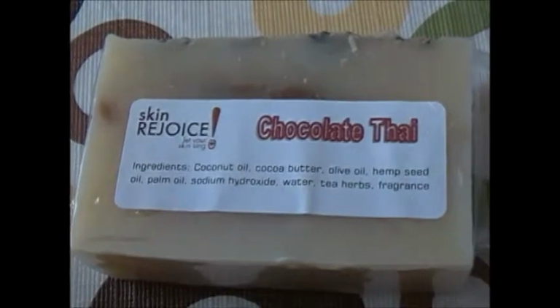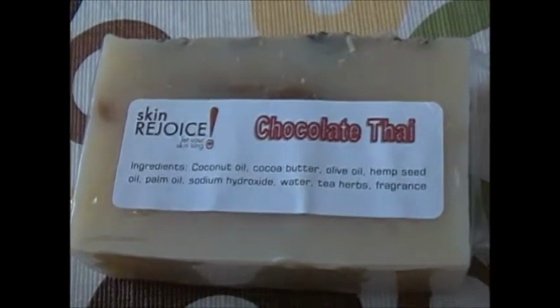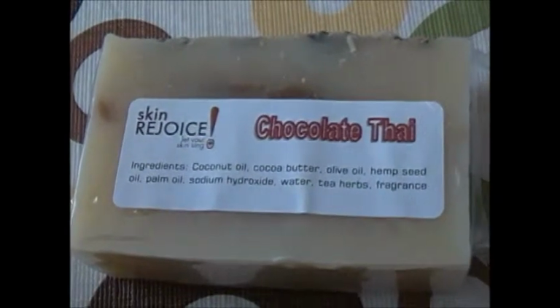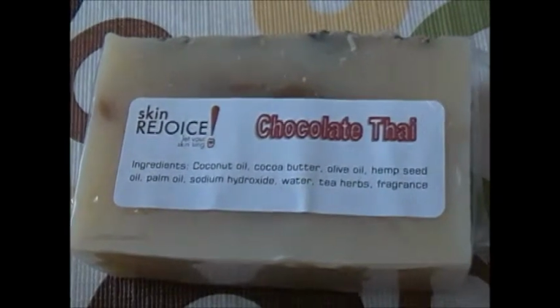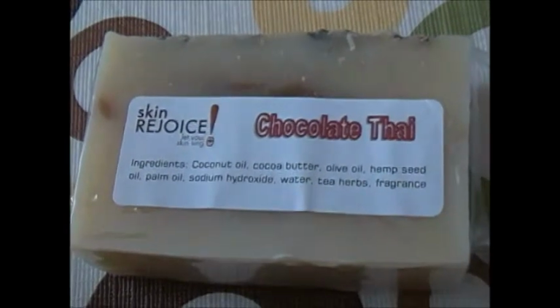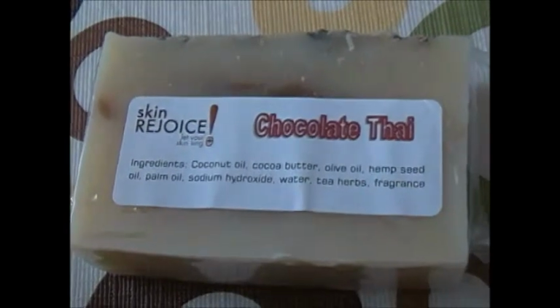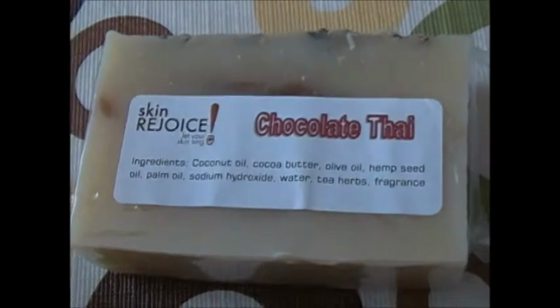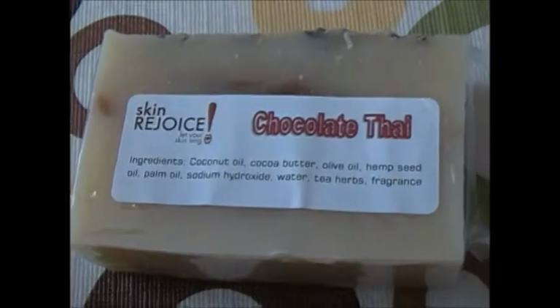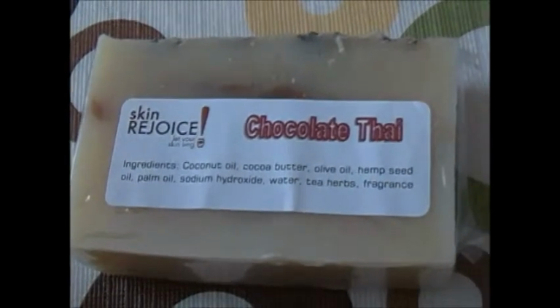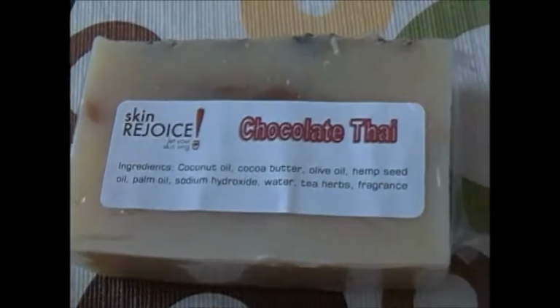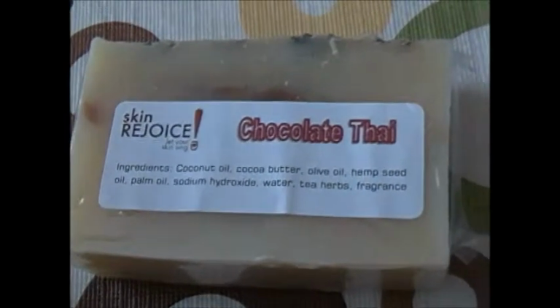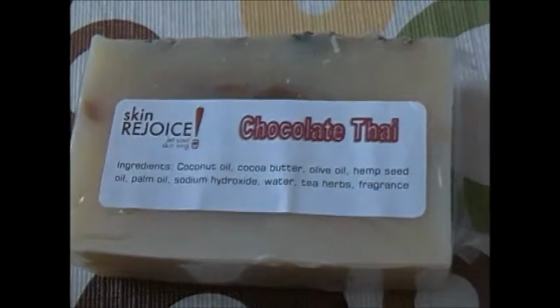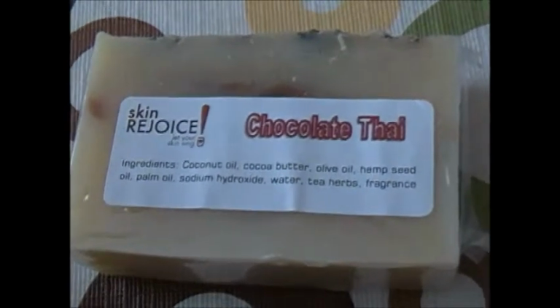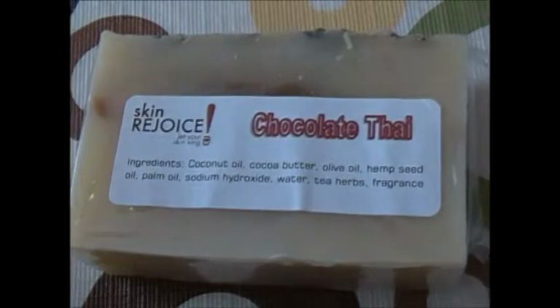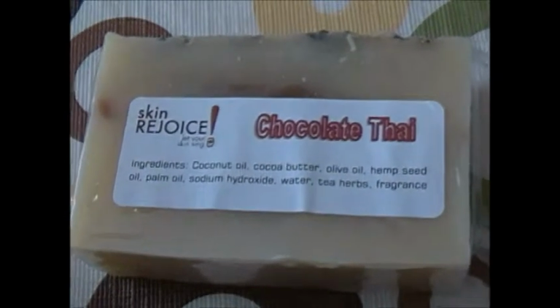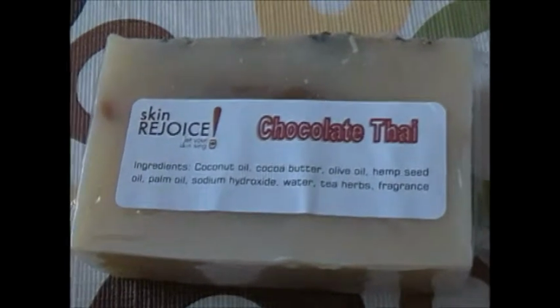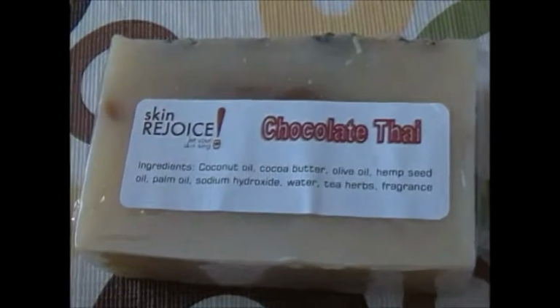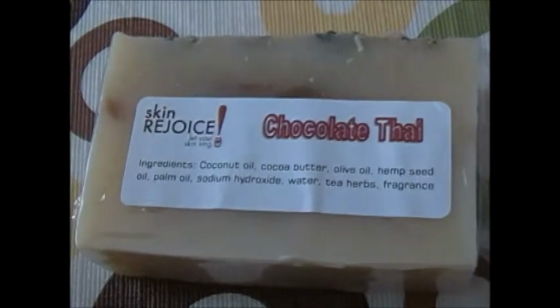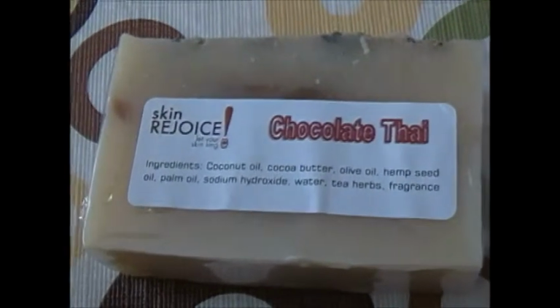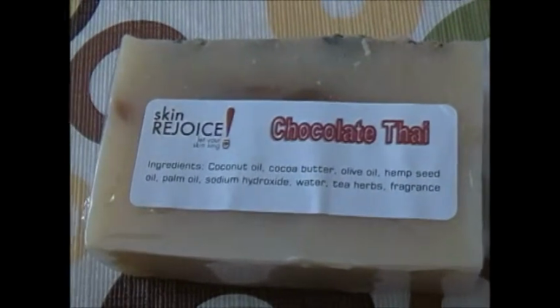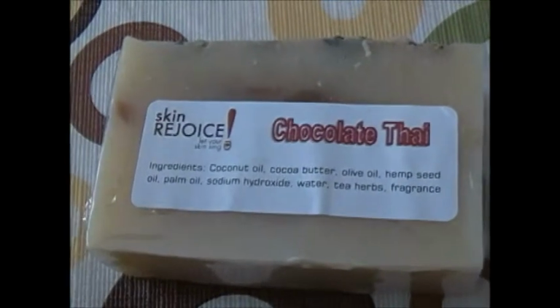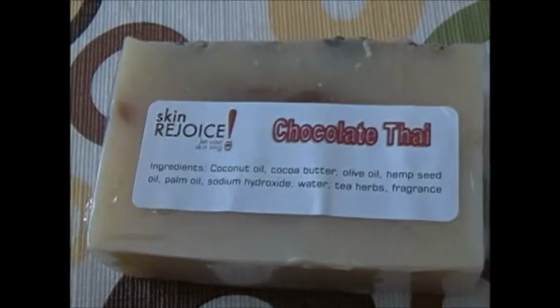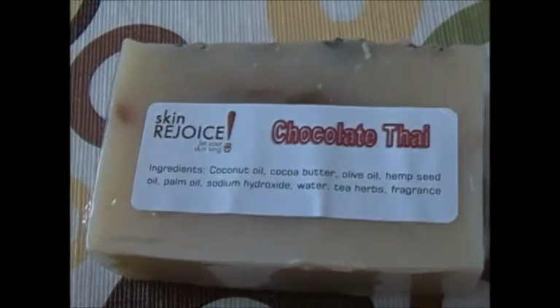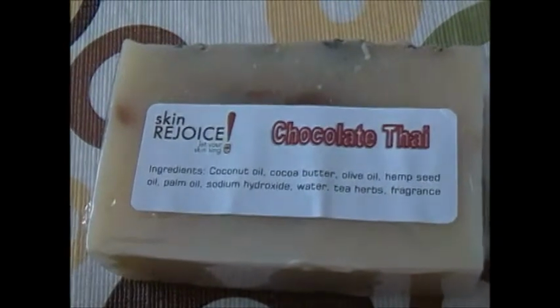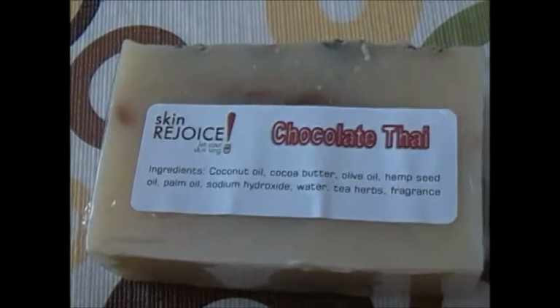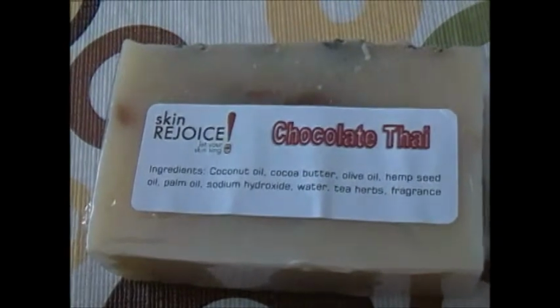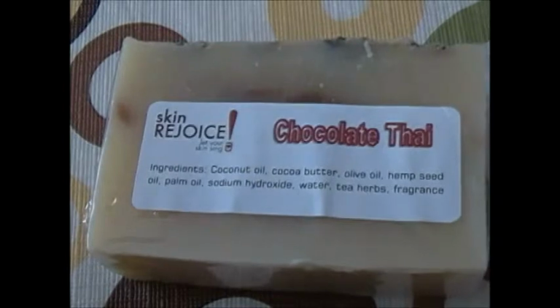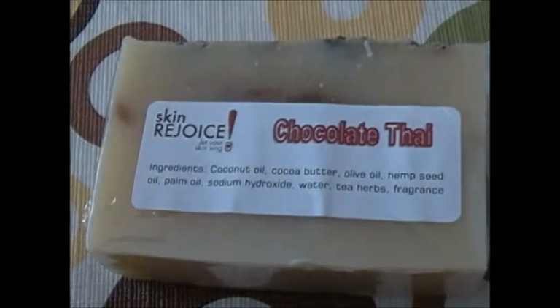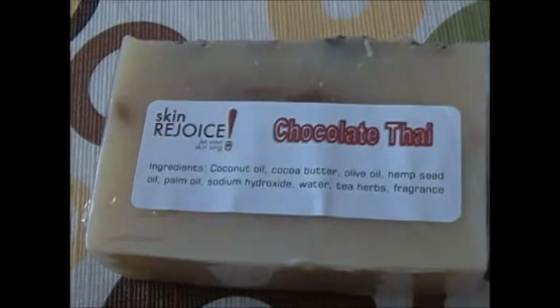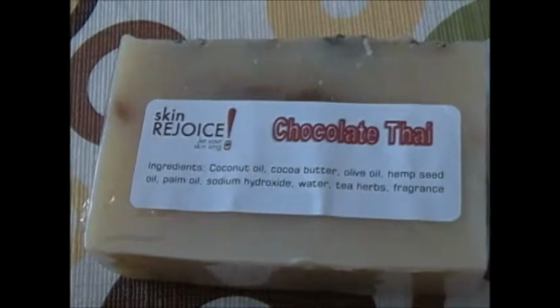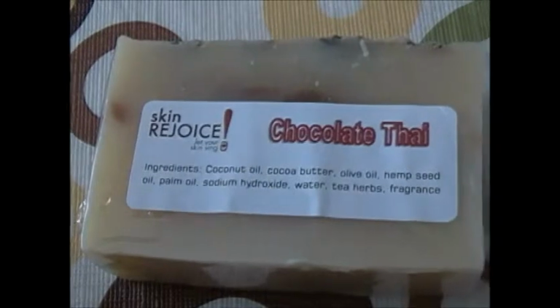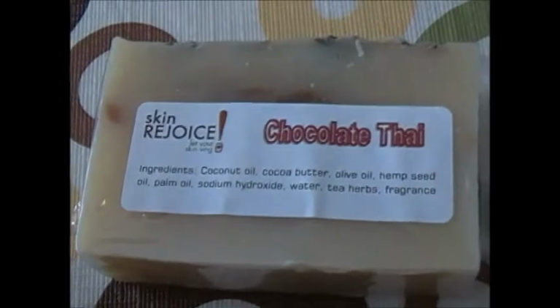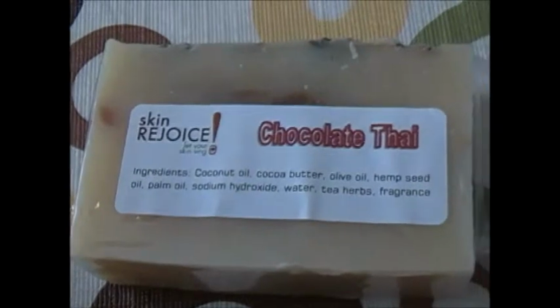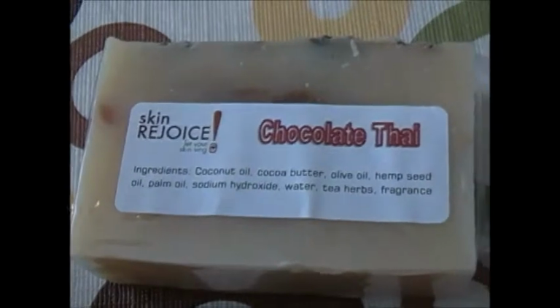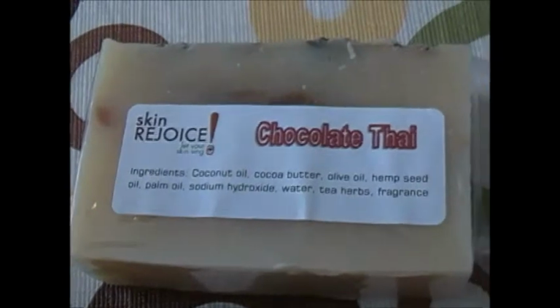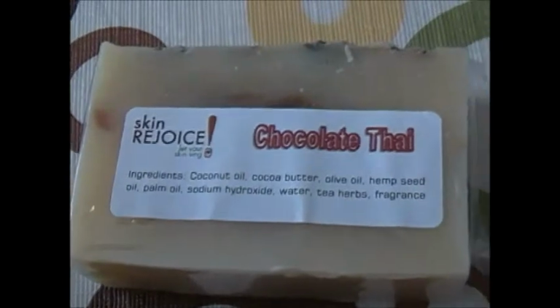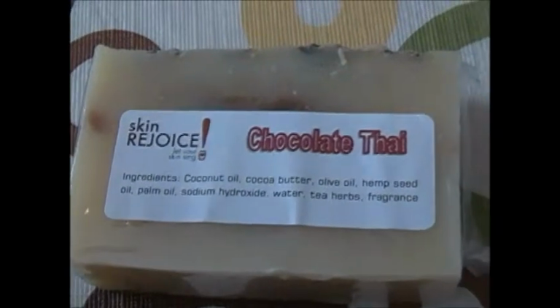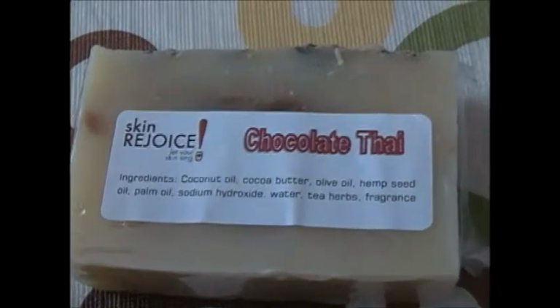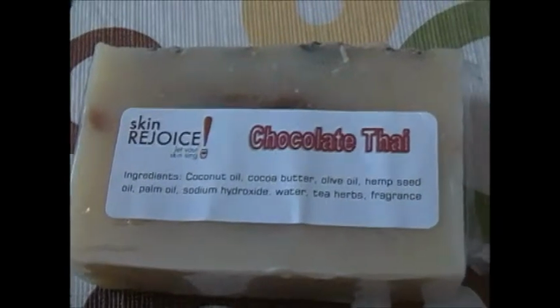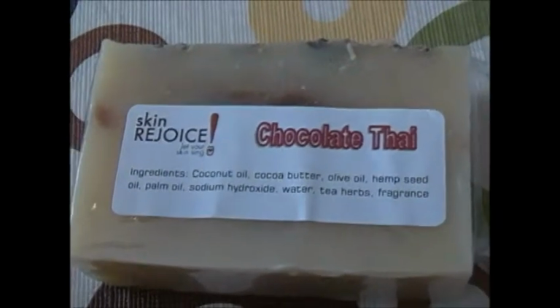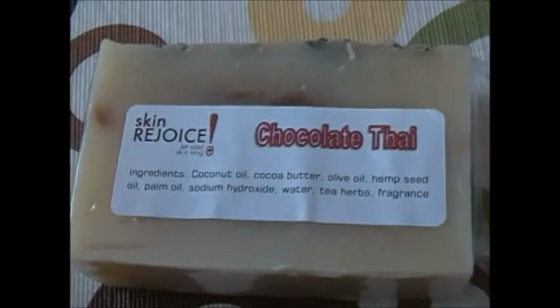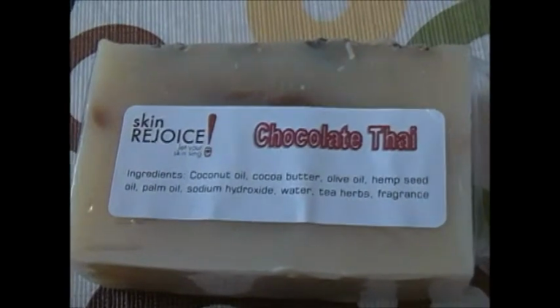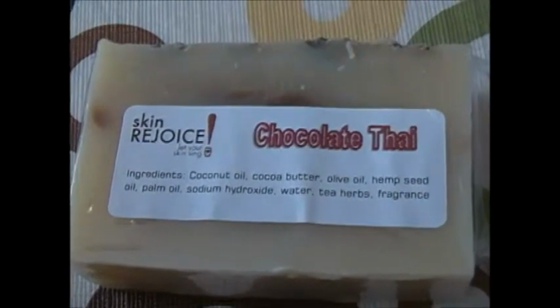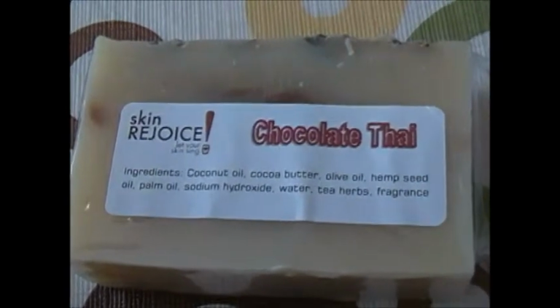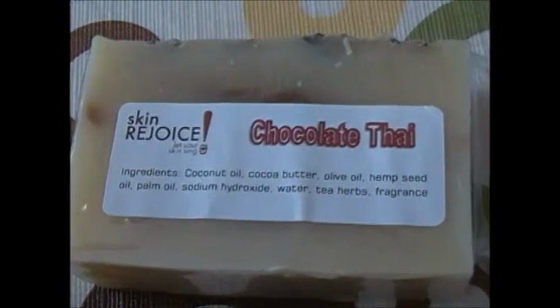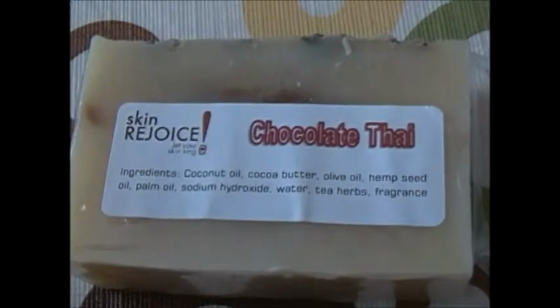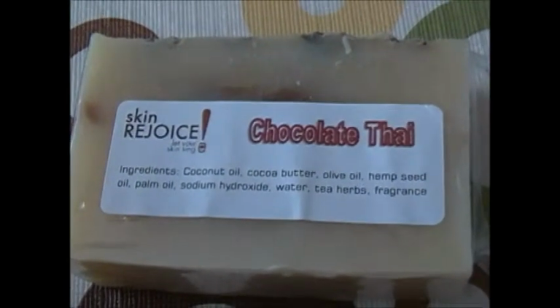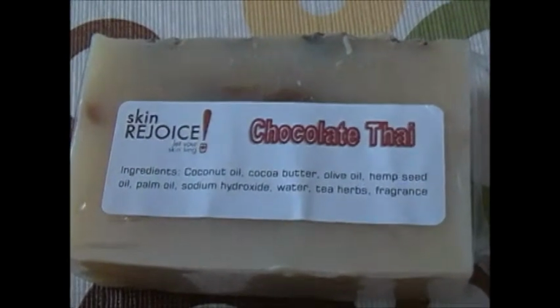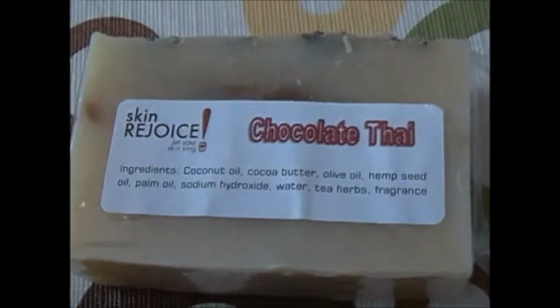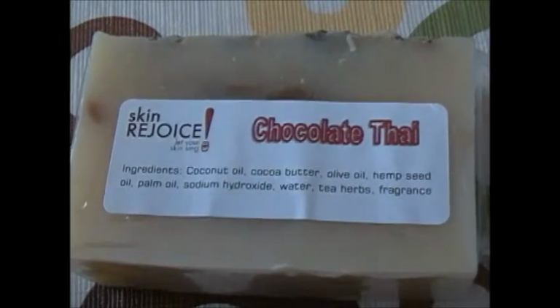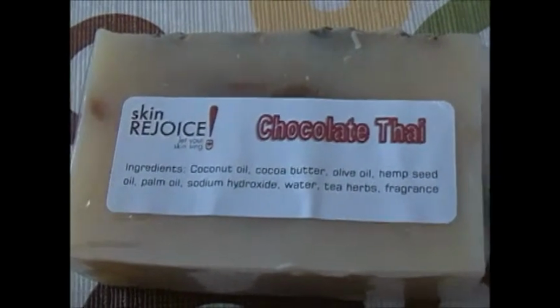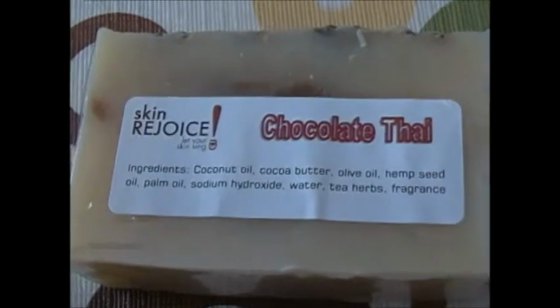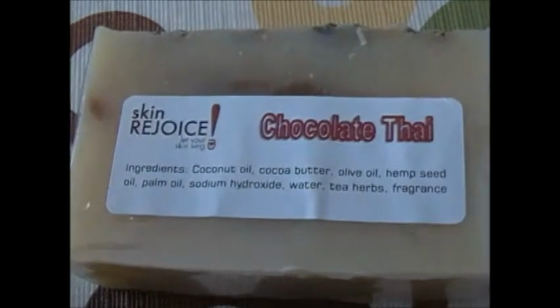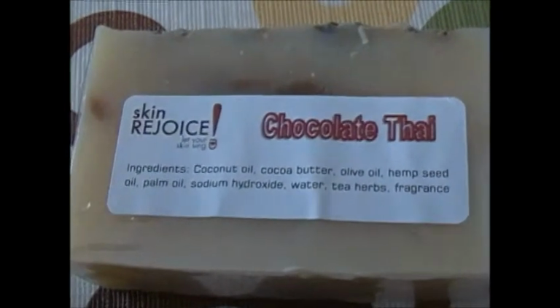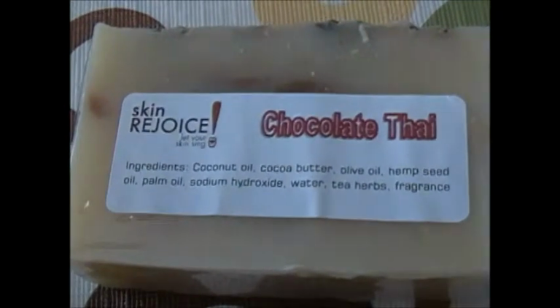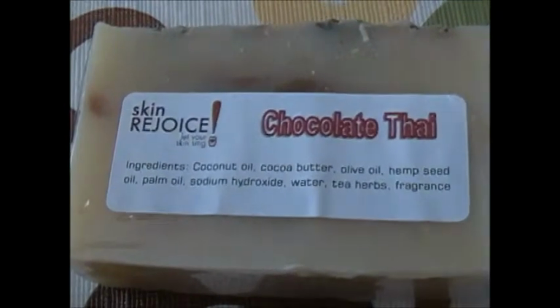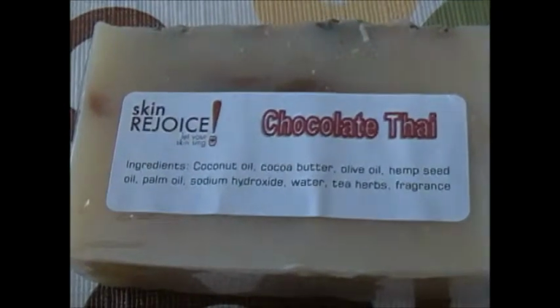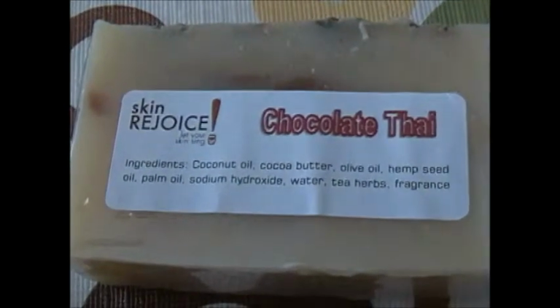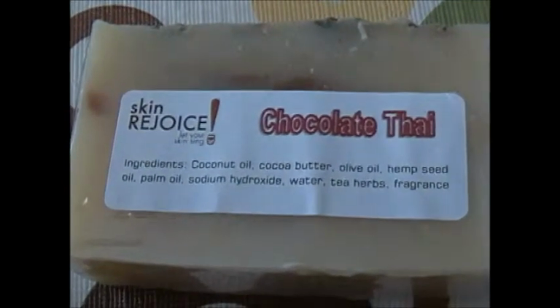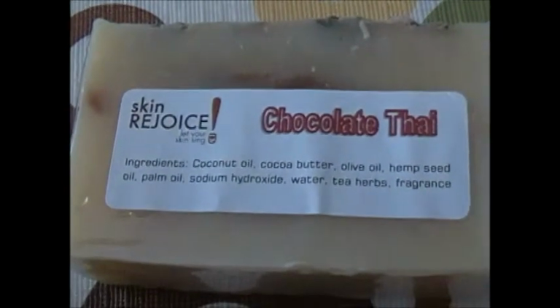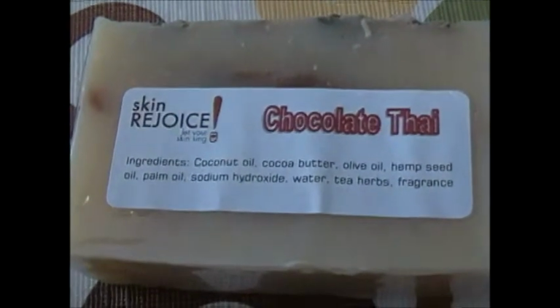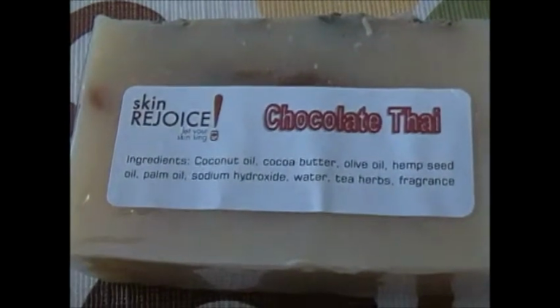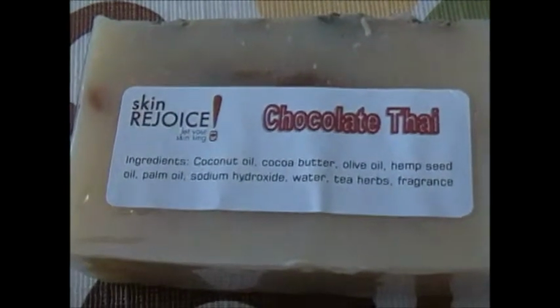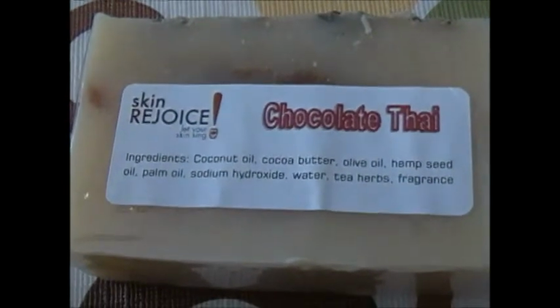Hello, we're coming from Skin Rejoice Headquarters and this is another one of our soaps, our Chocolate Thai Soap.